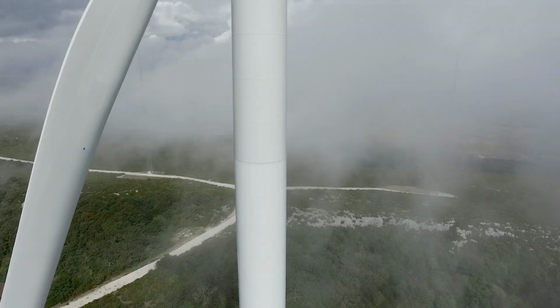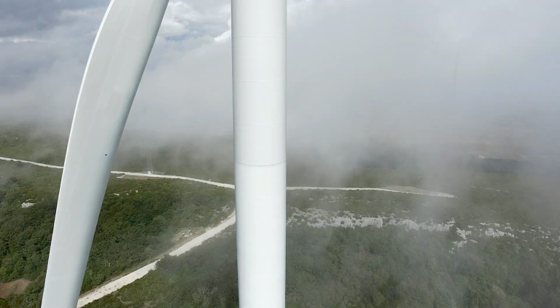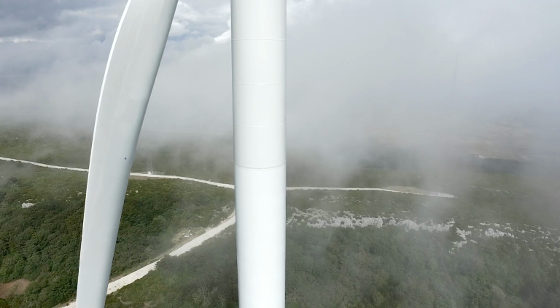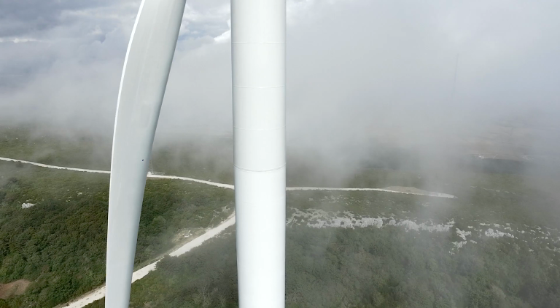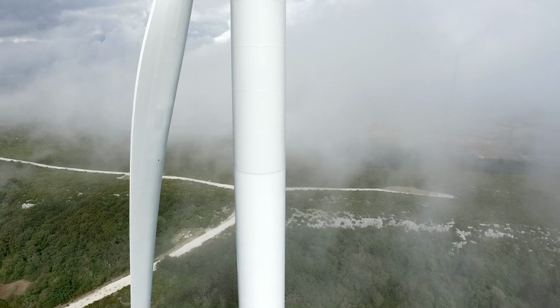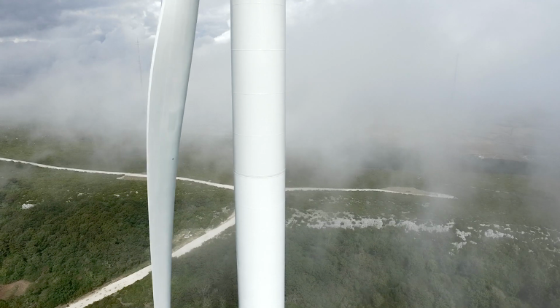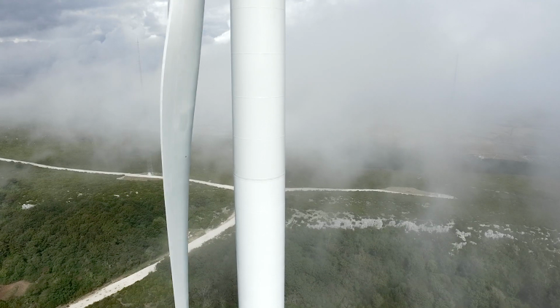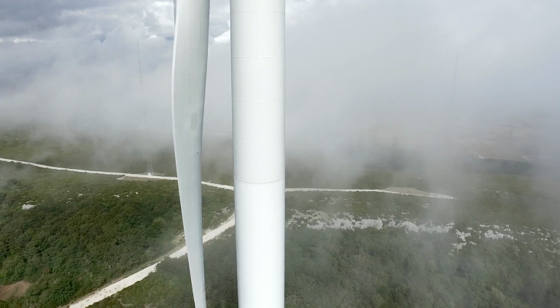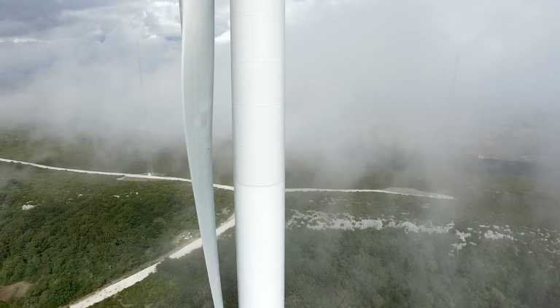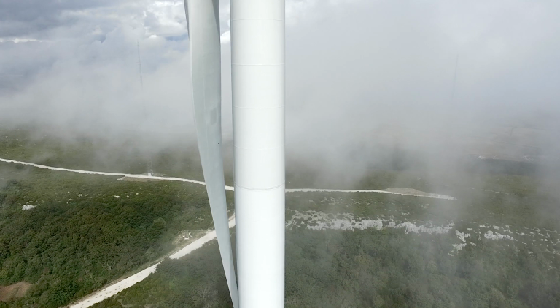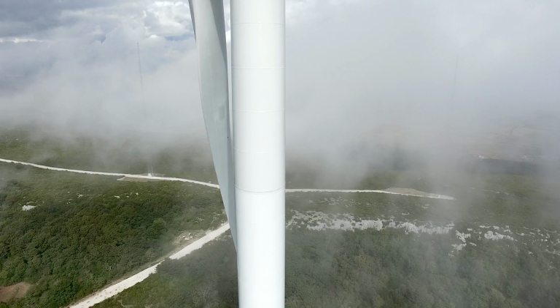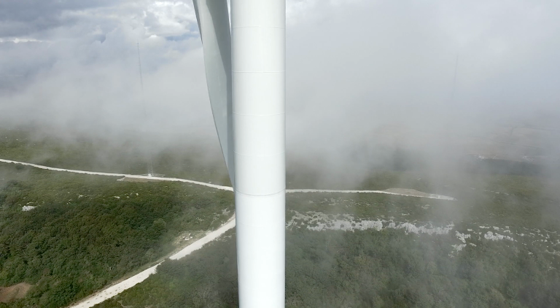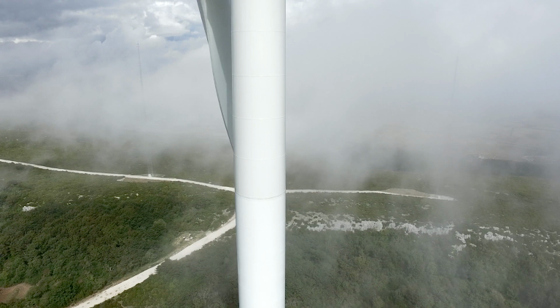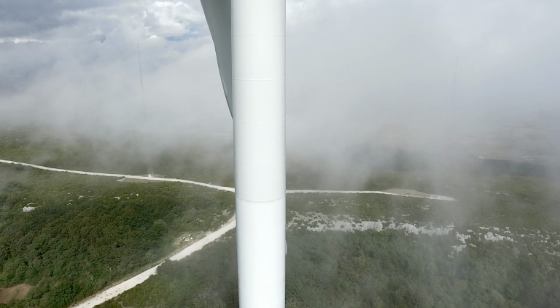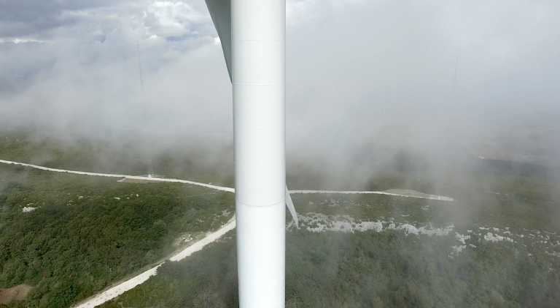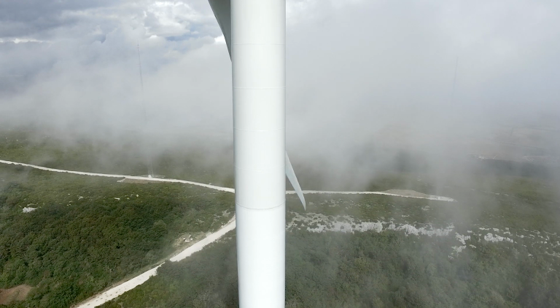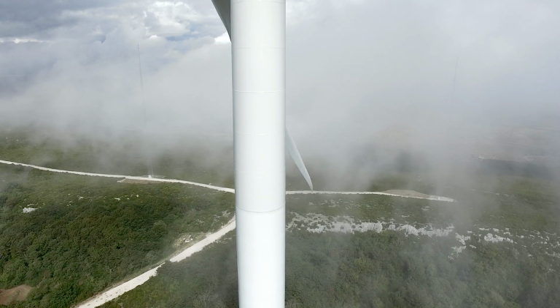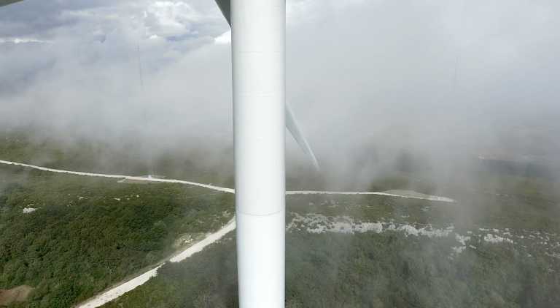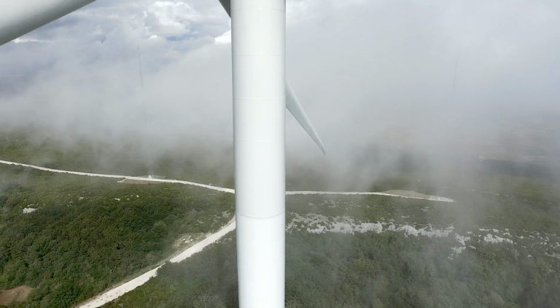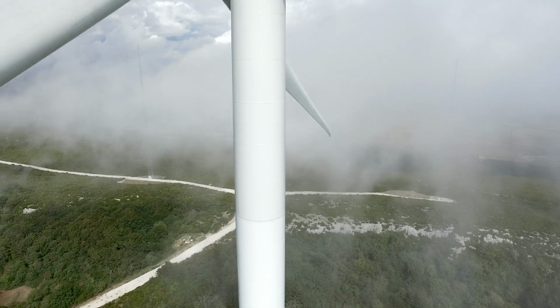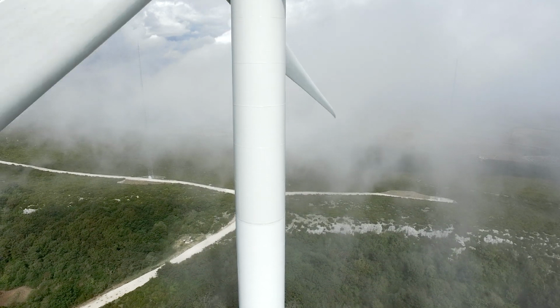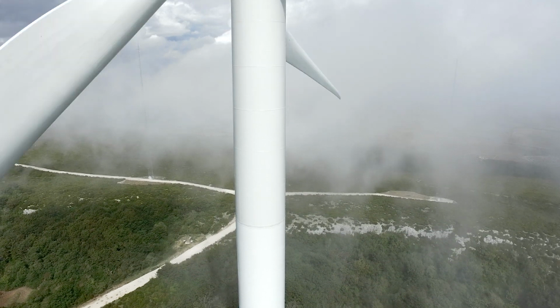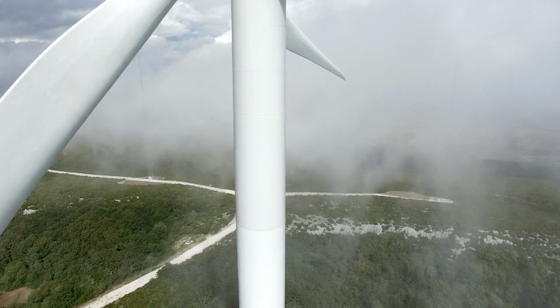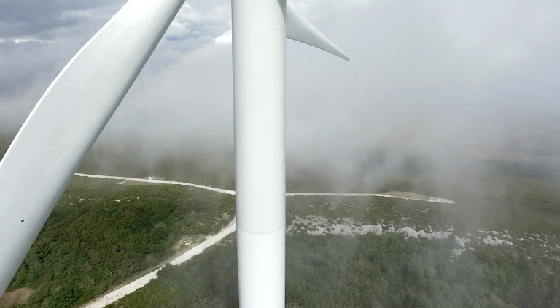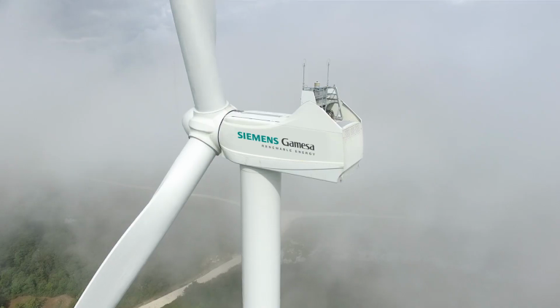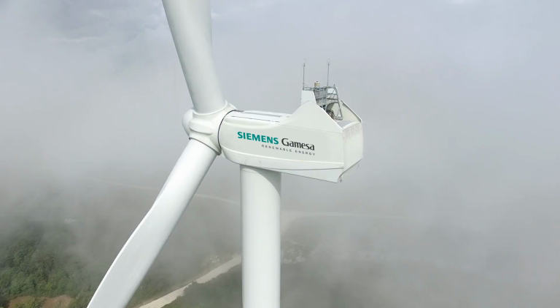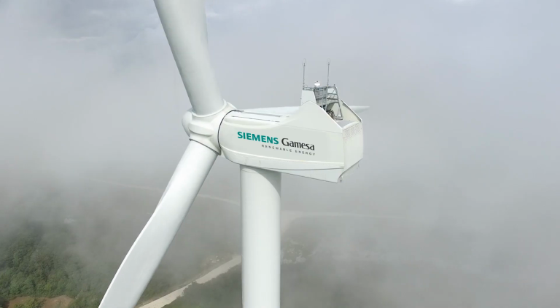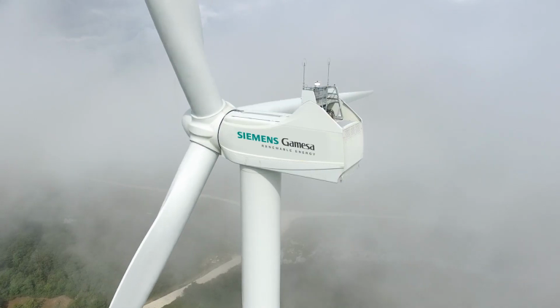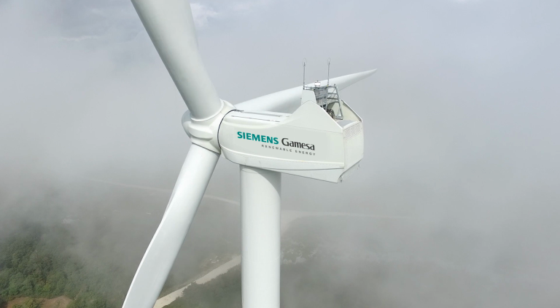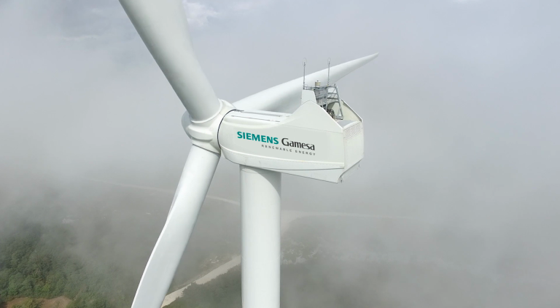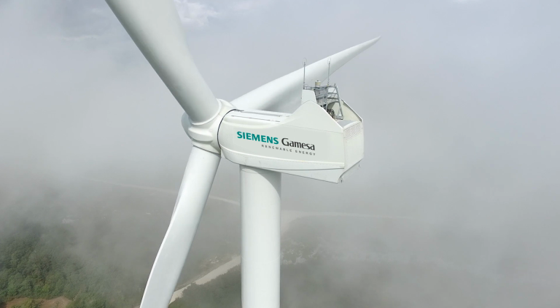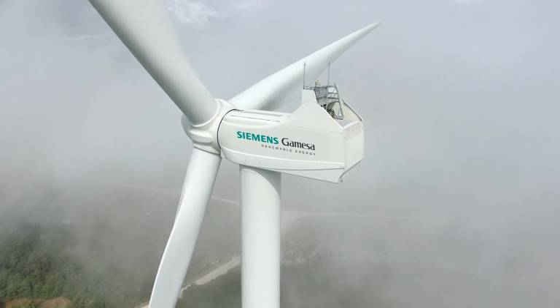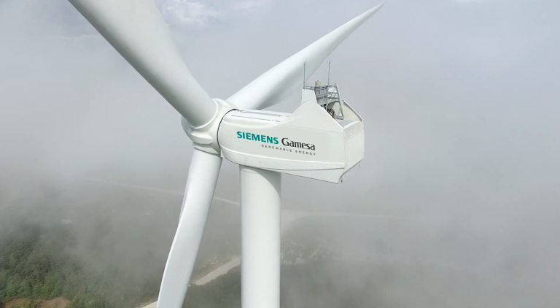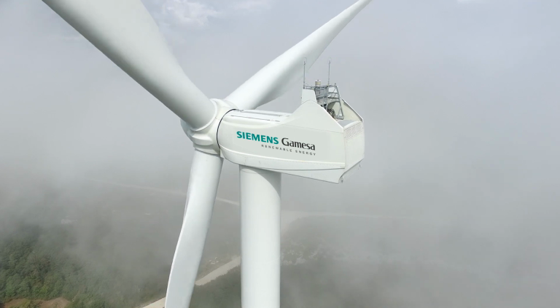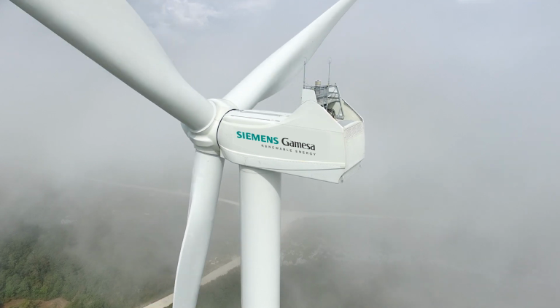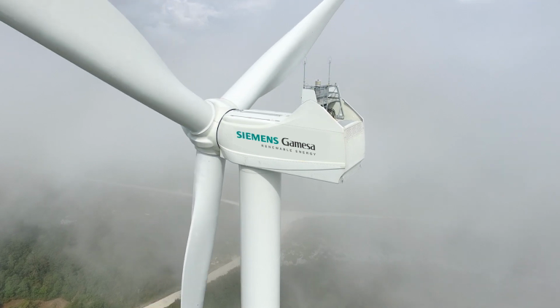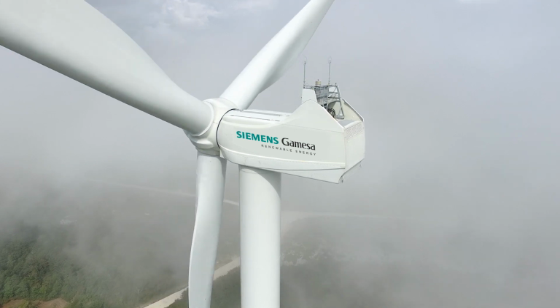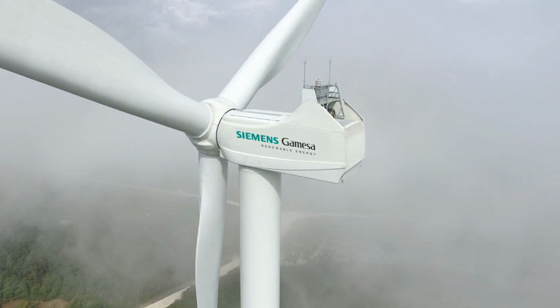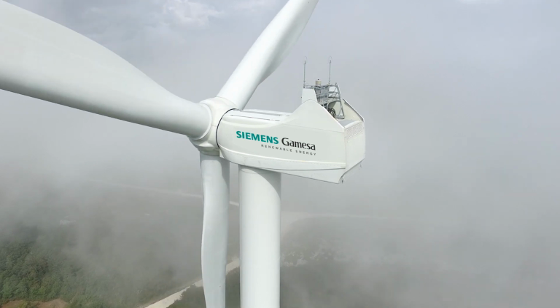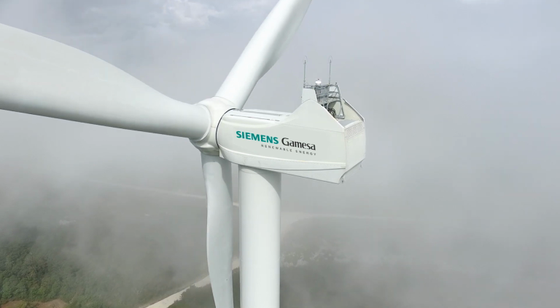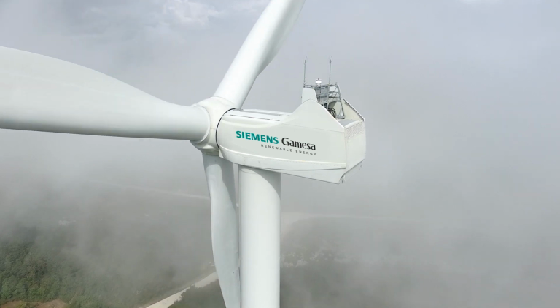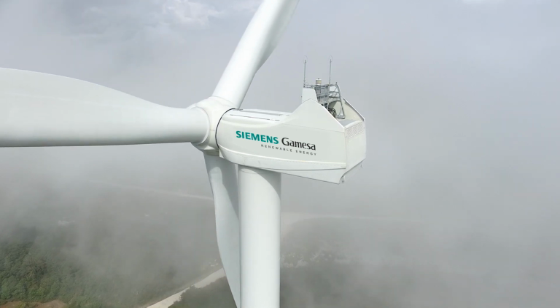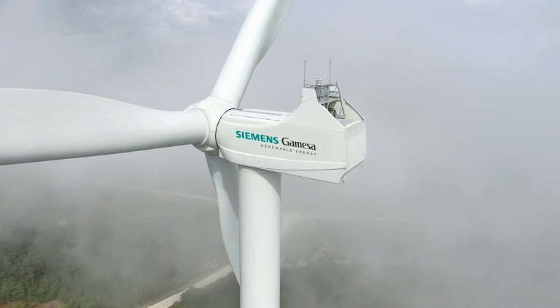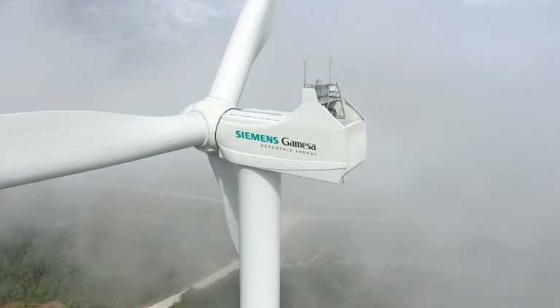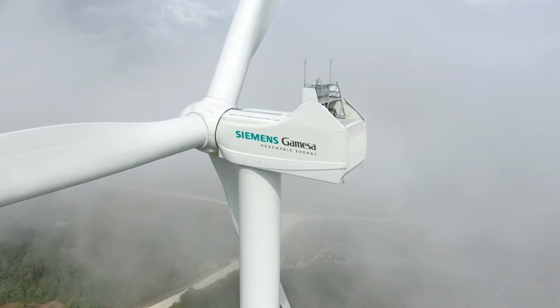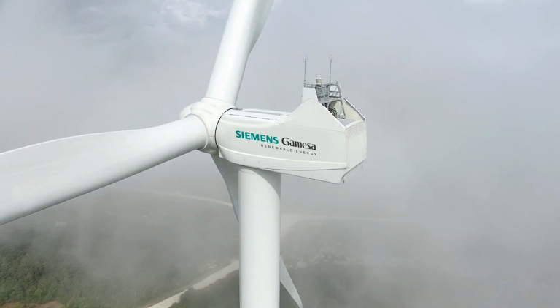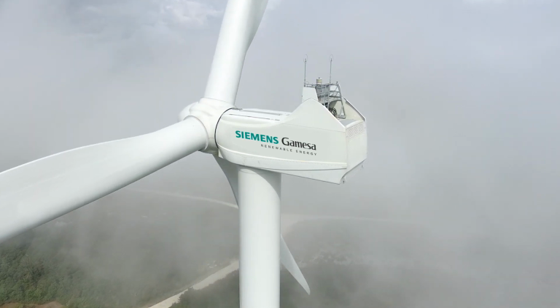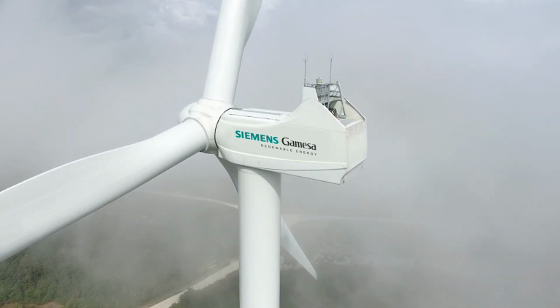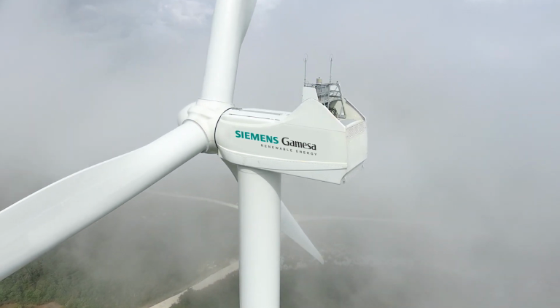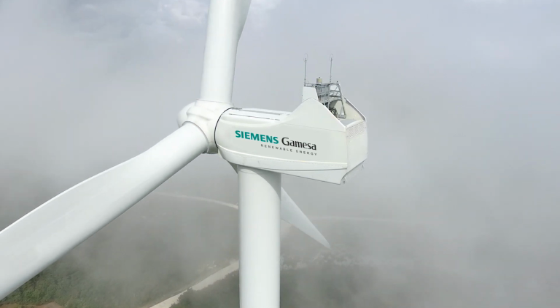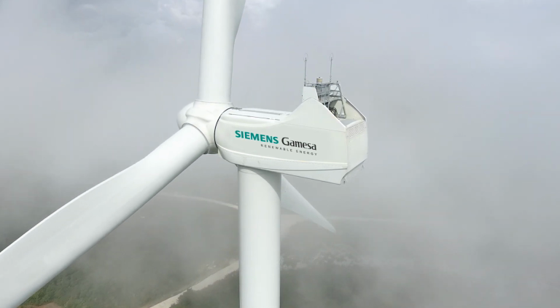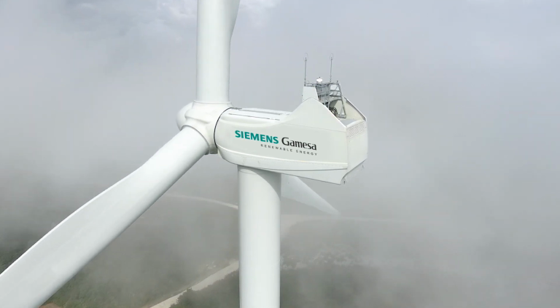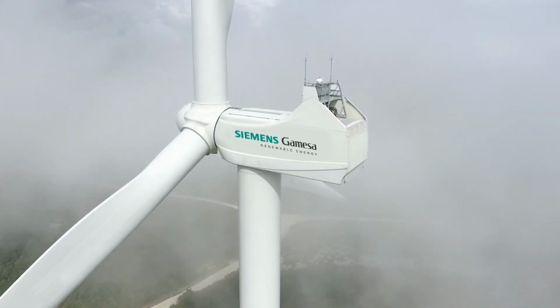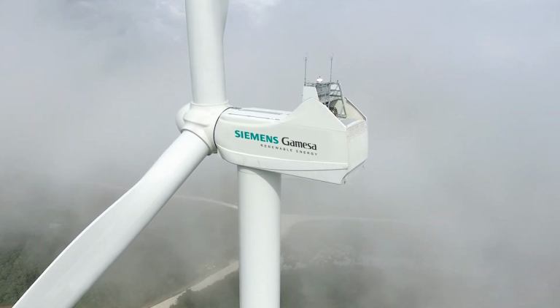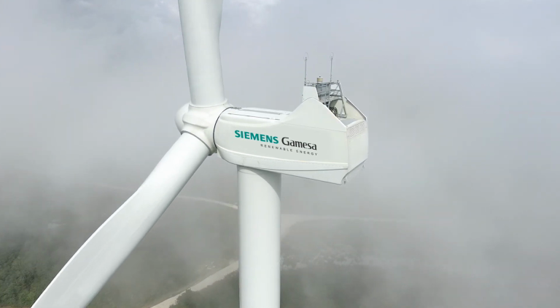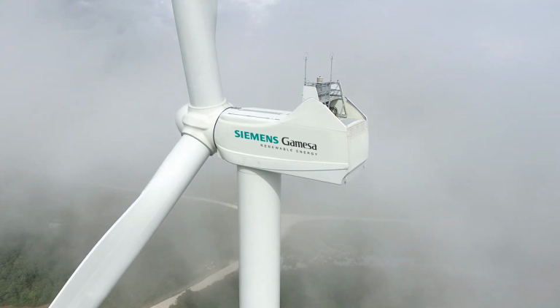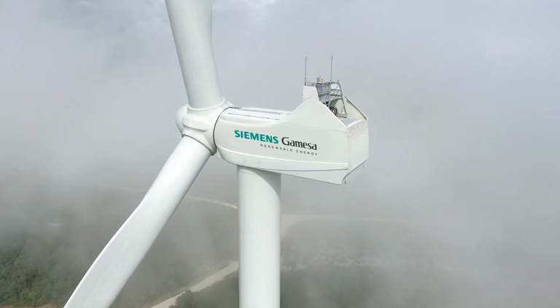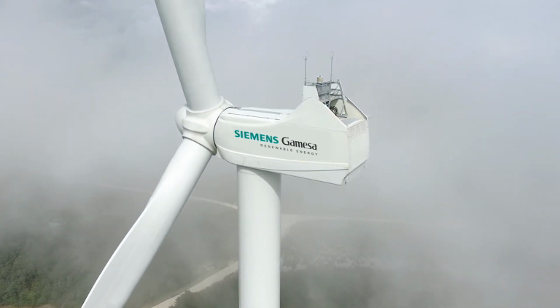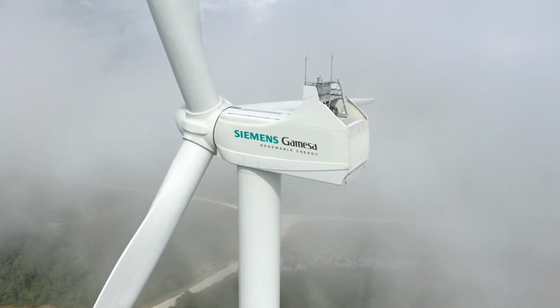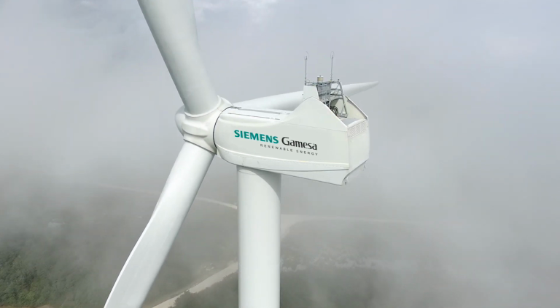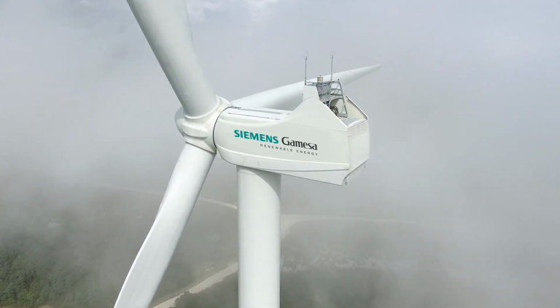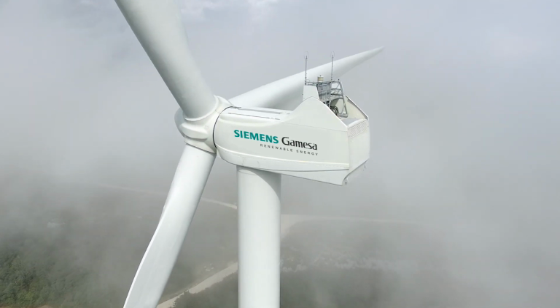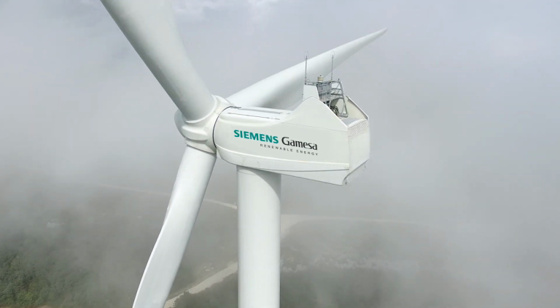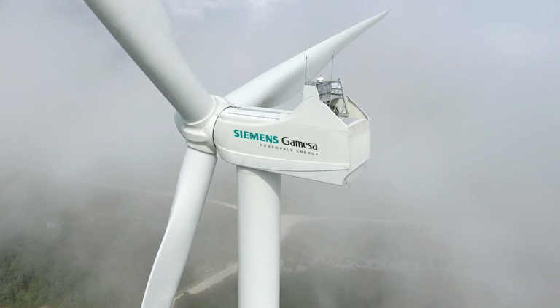The potential for fatigue accumulation is also reduced, helping to guarantee turbine operation for its full 20-year design life.